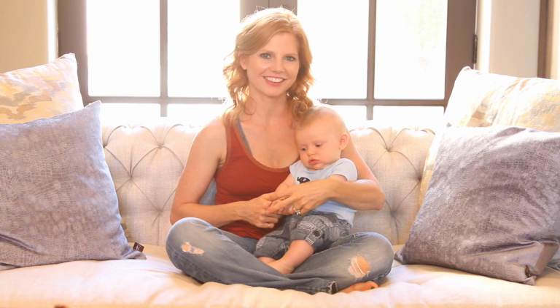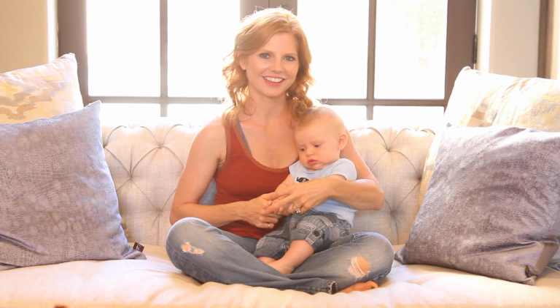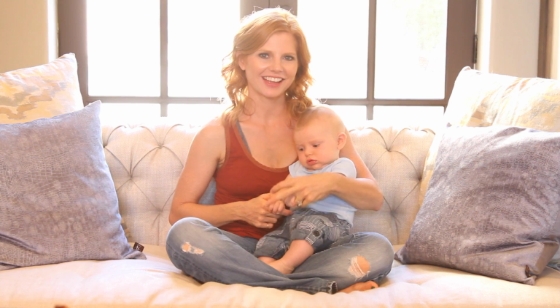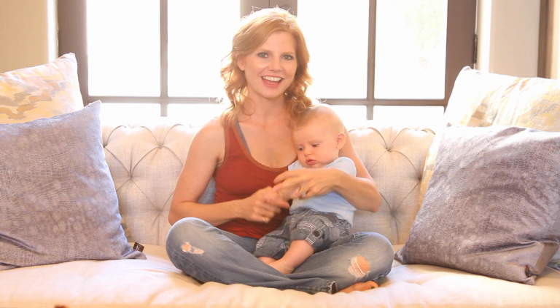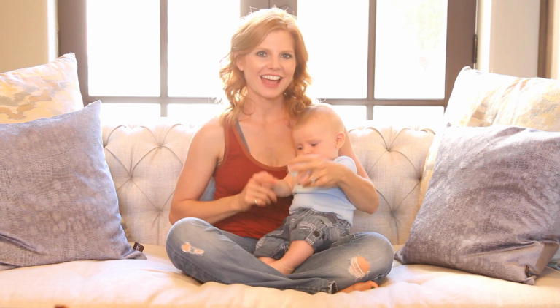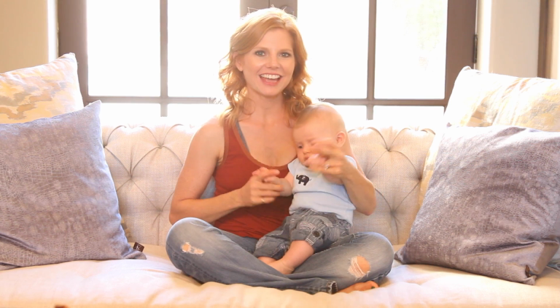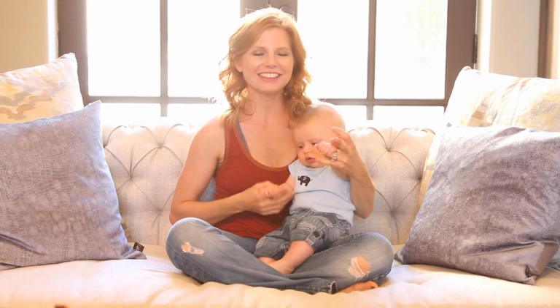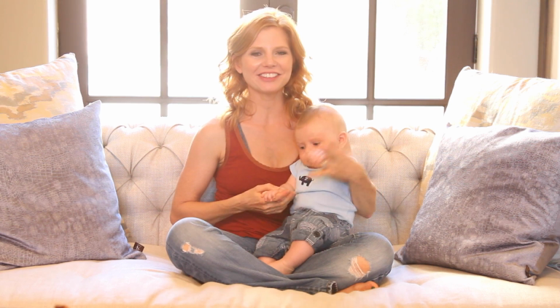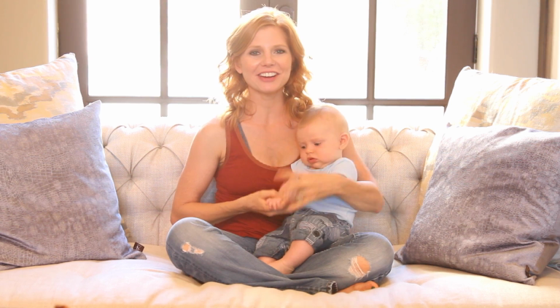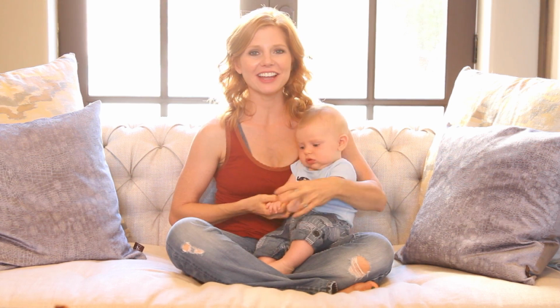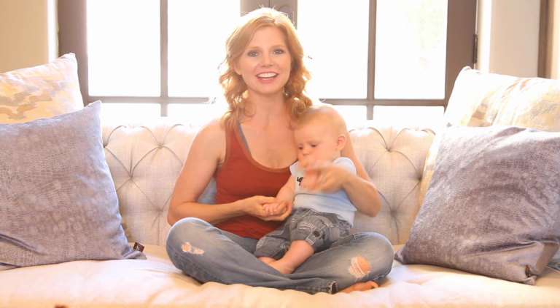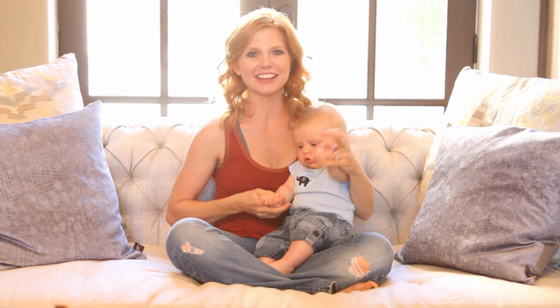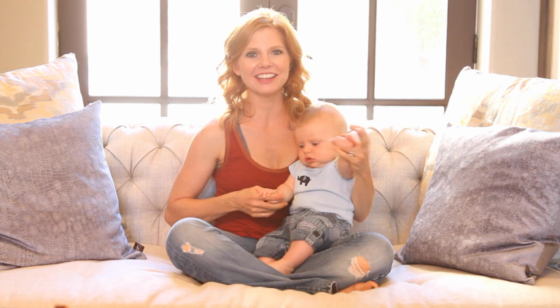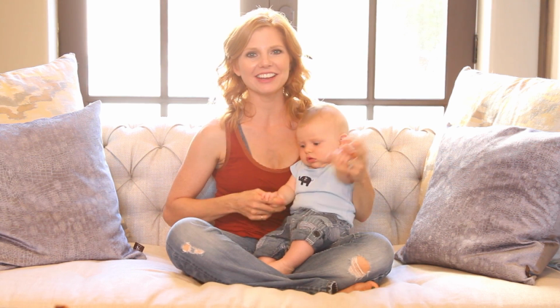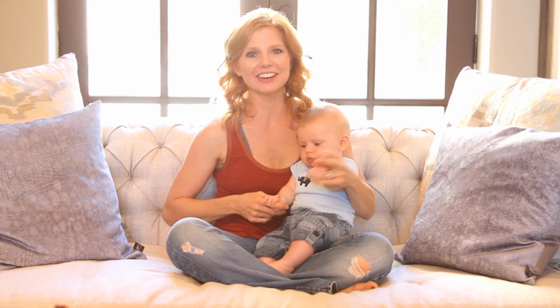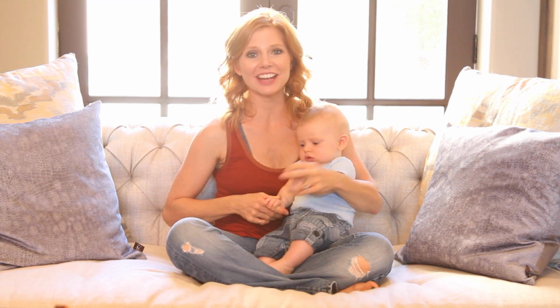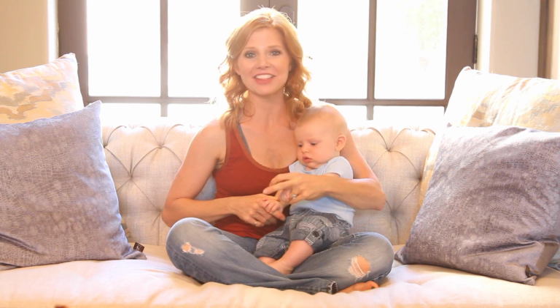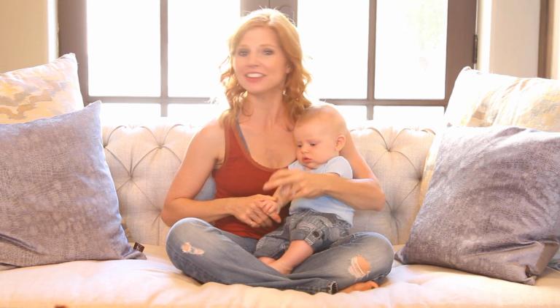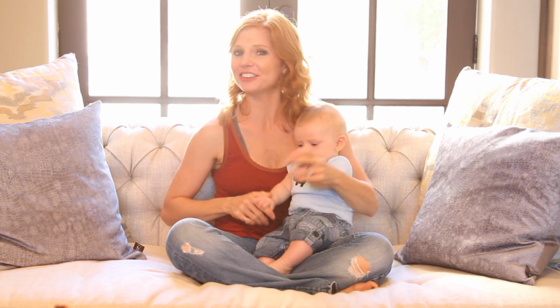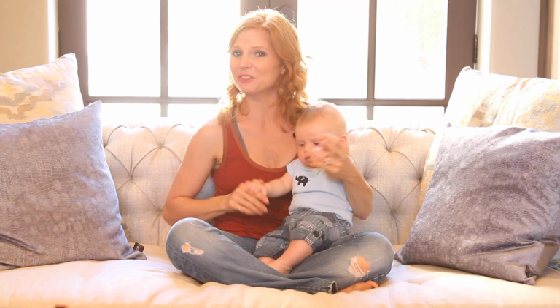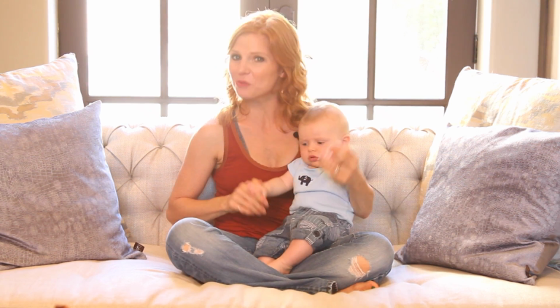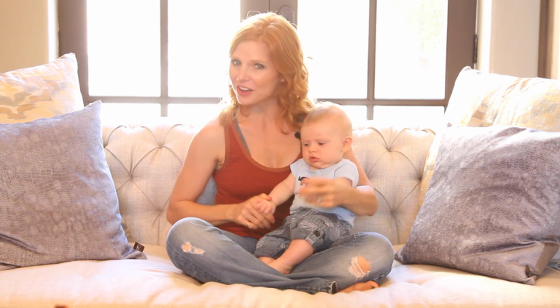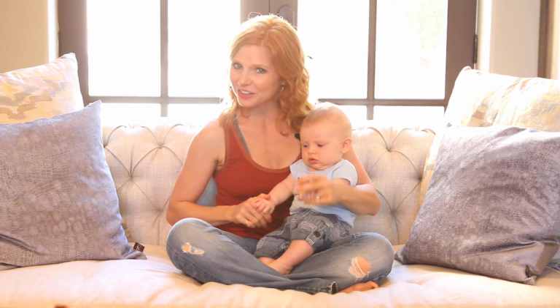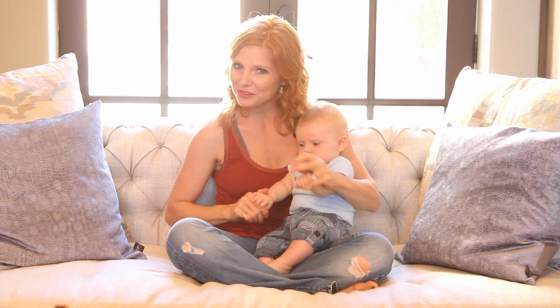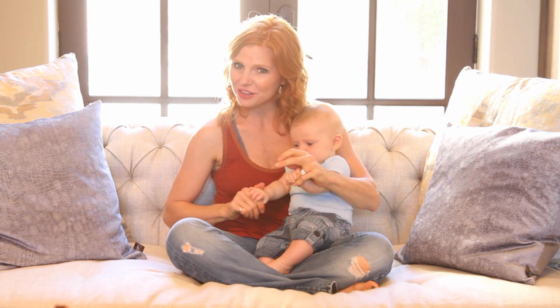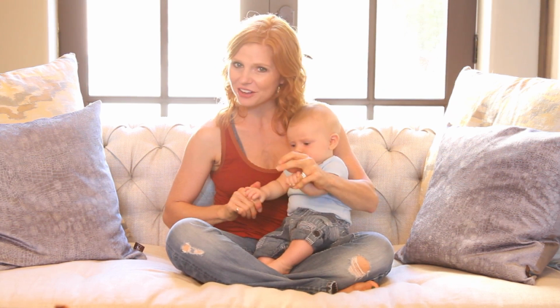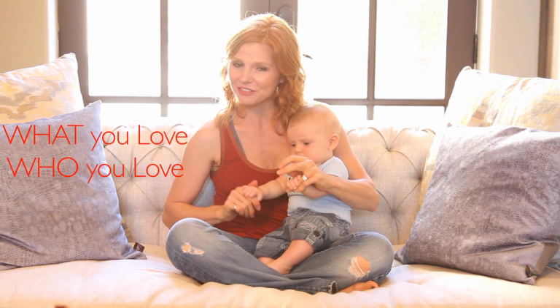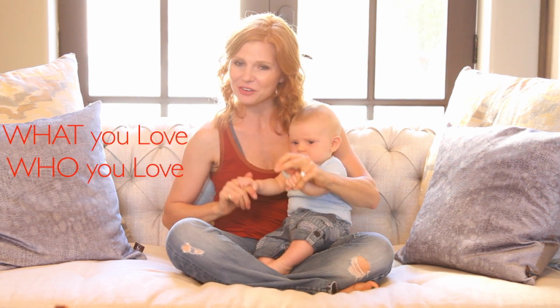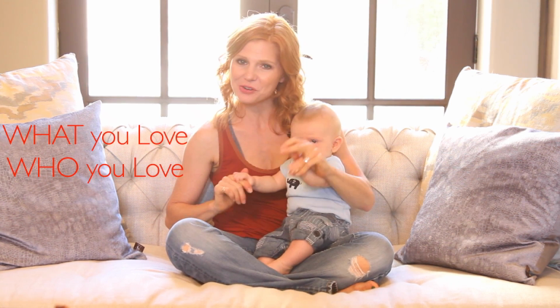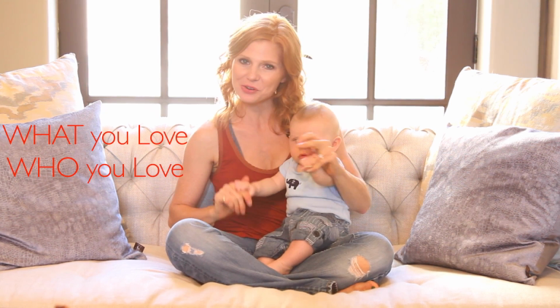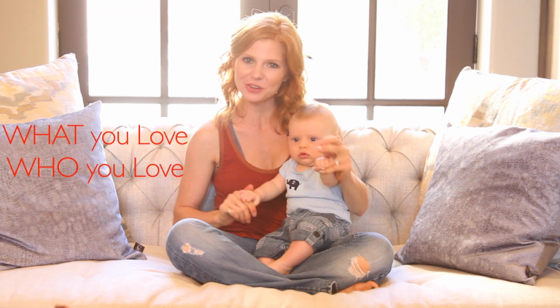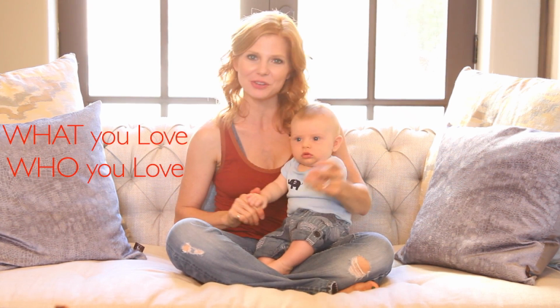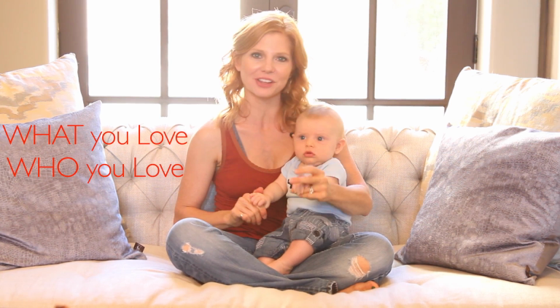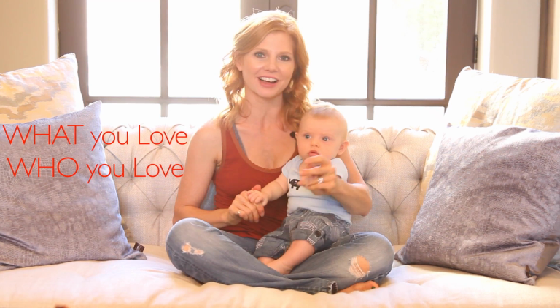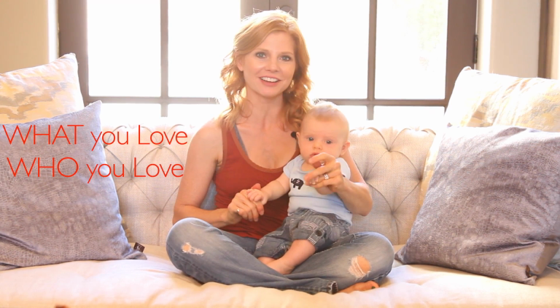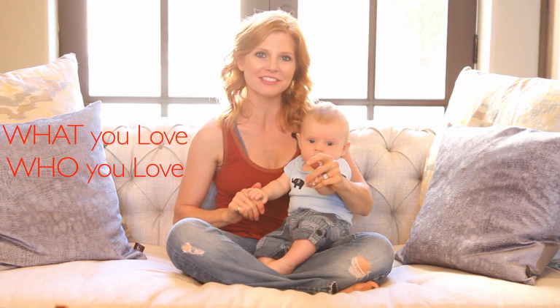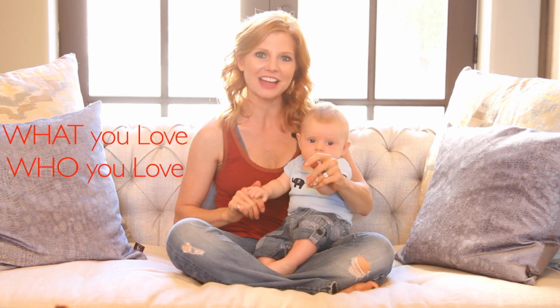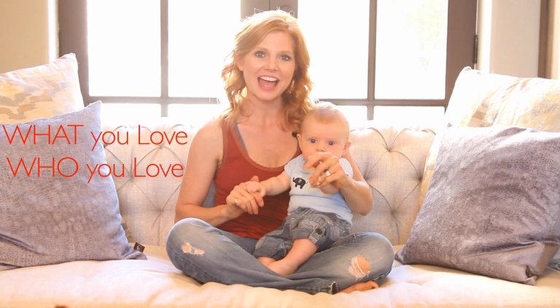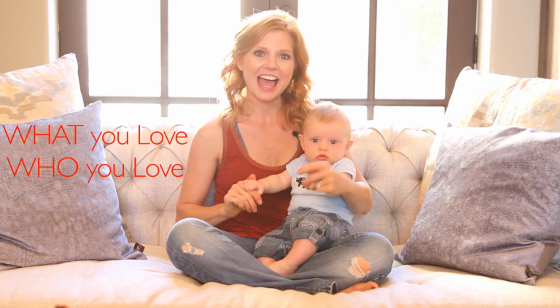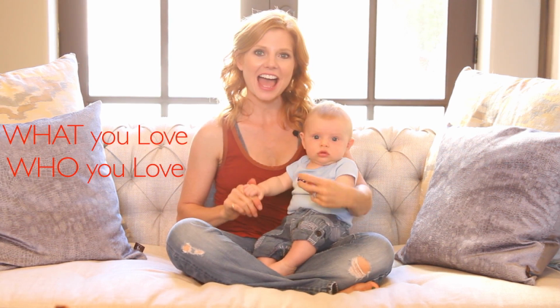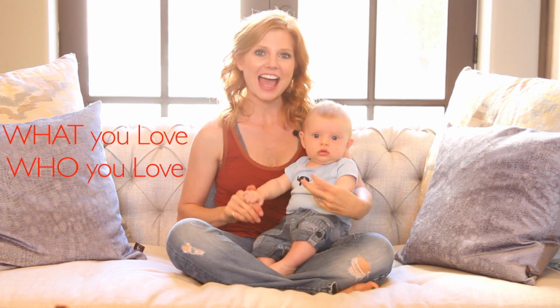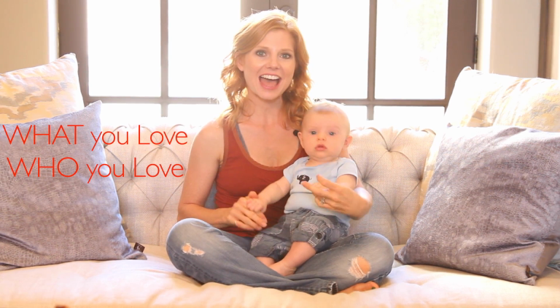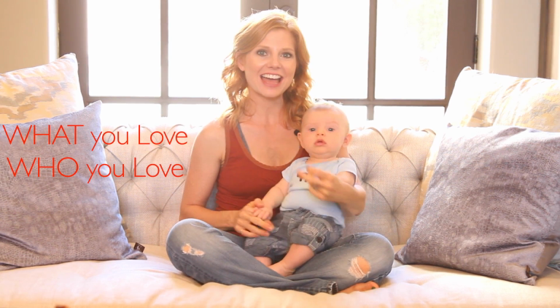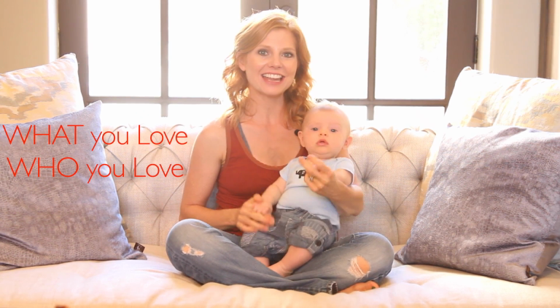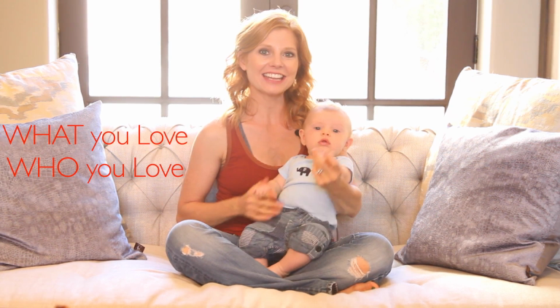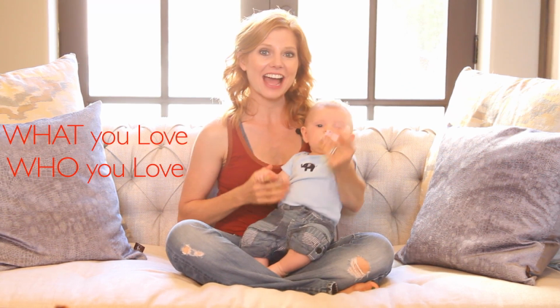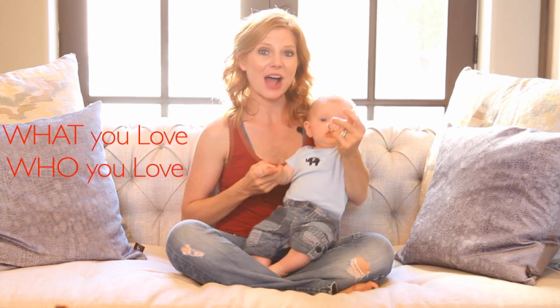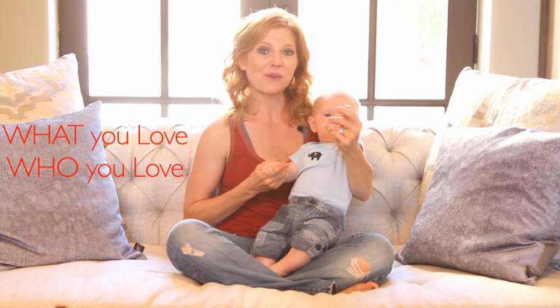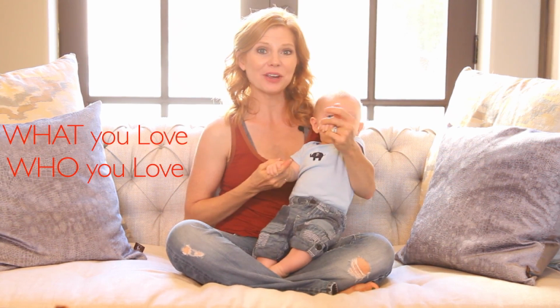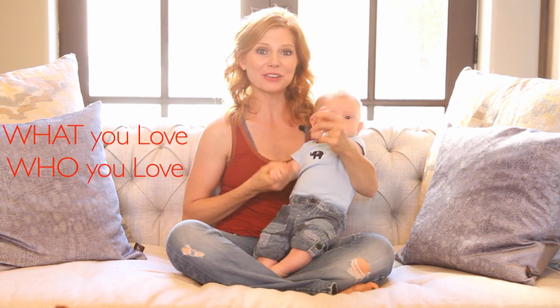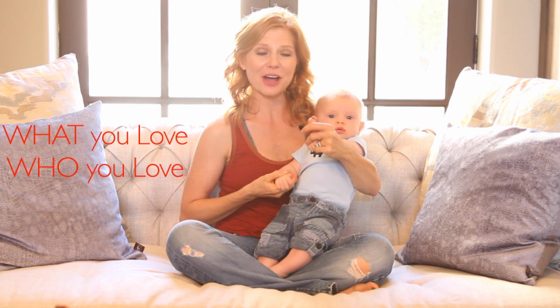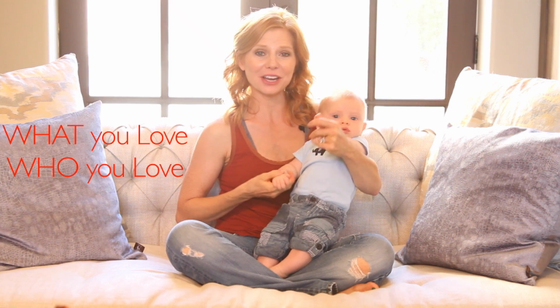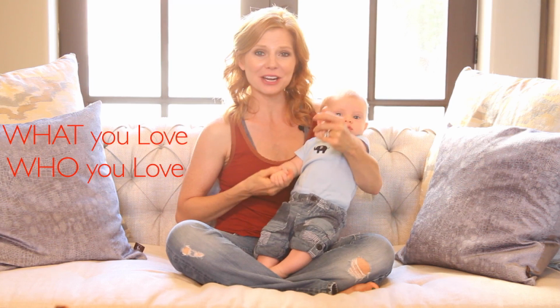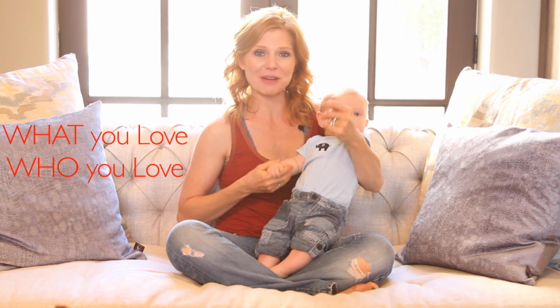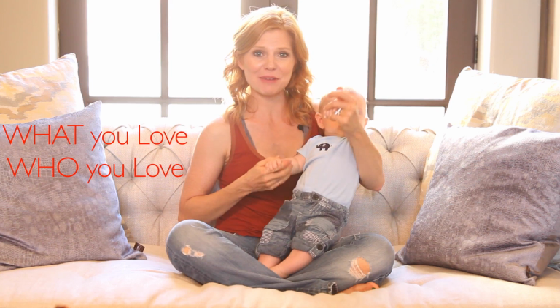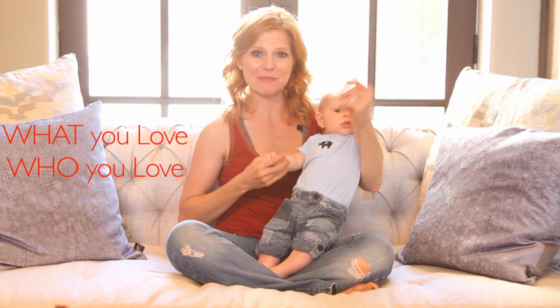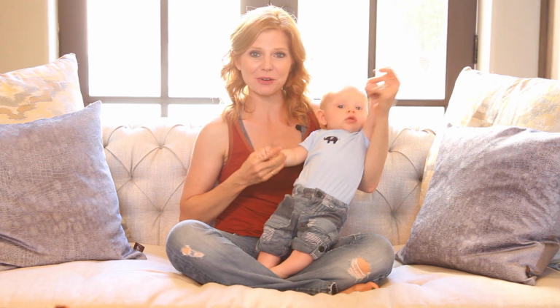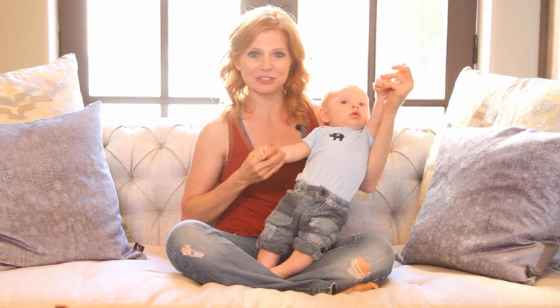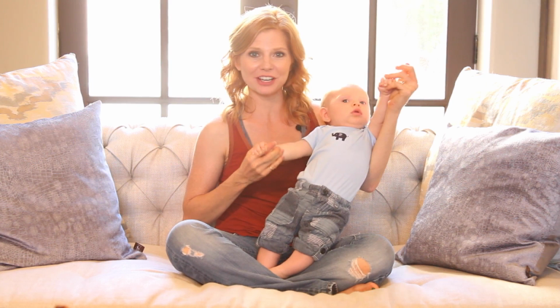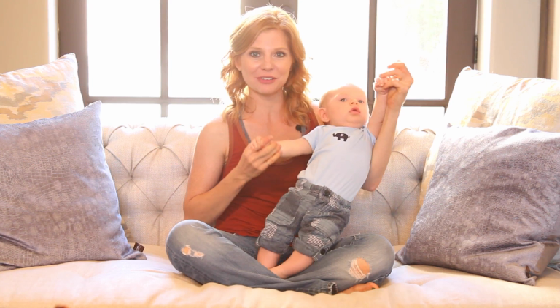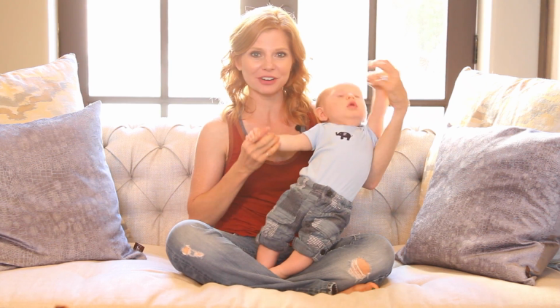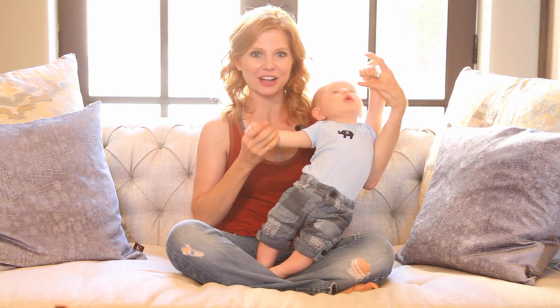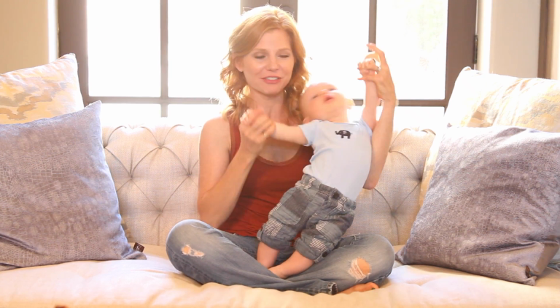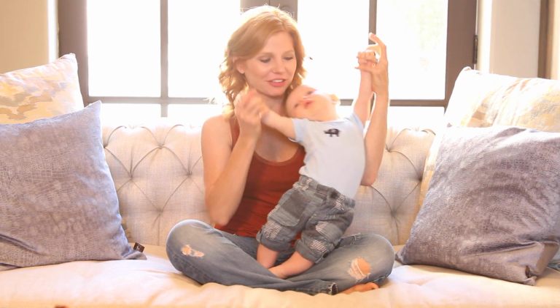Hey, Sarah Haley here, and this is What You Love, Who You Love, and we are talking about my postnatal recovery.